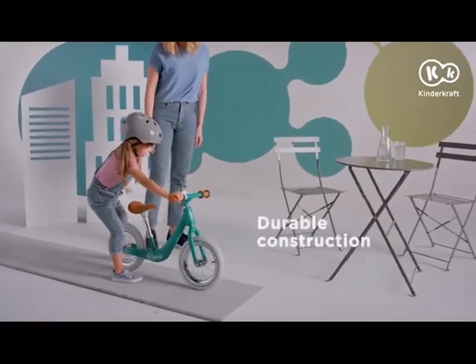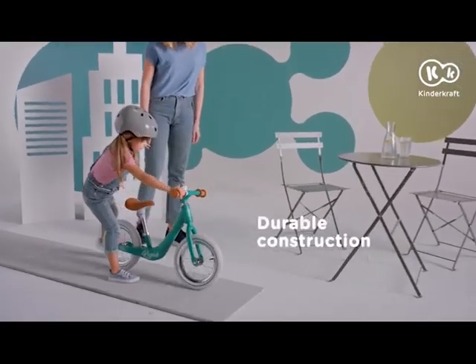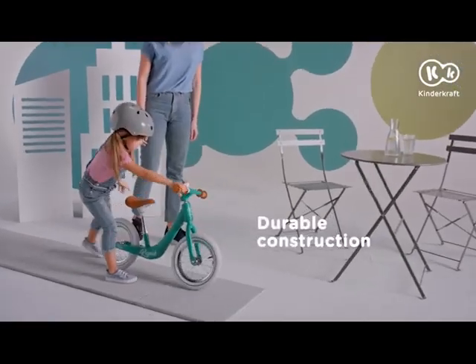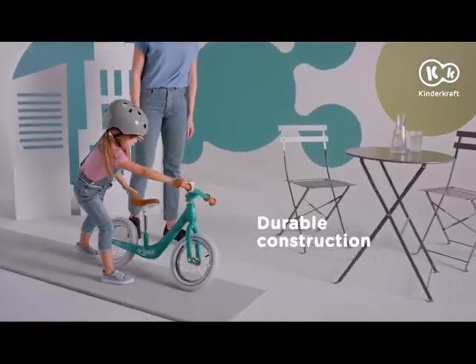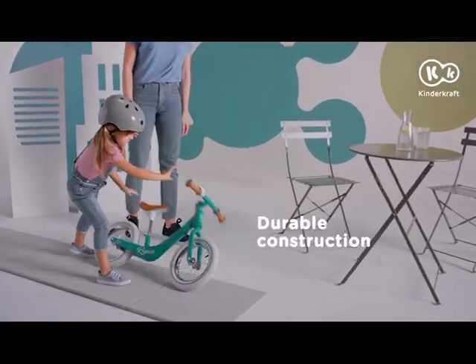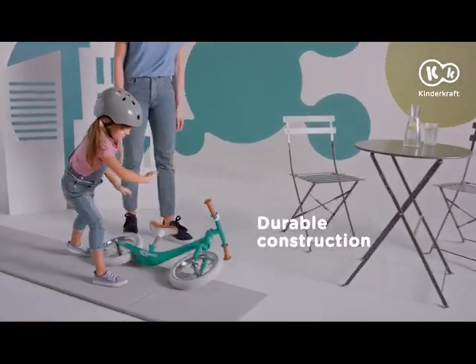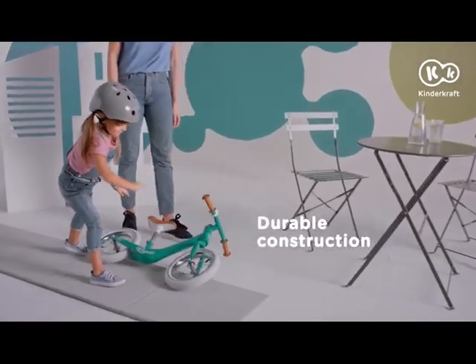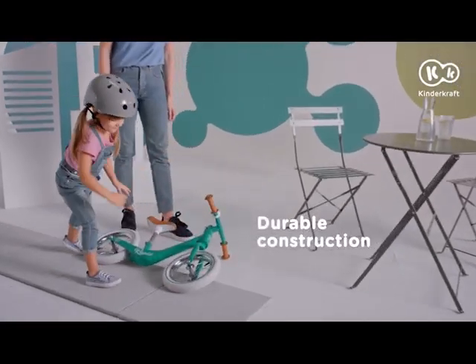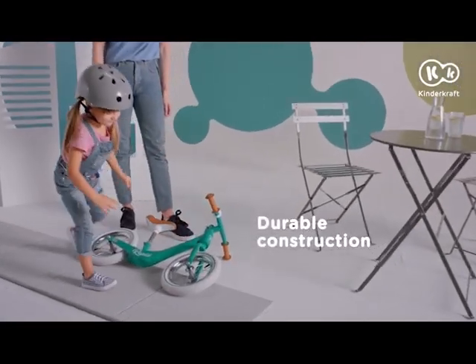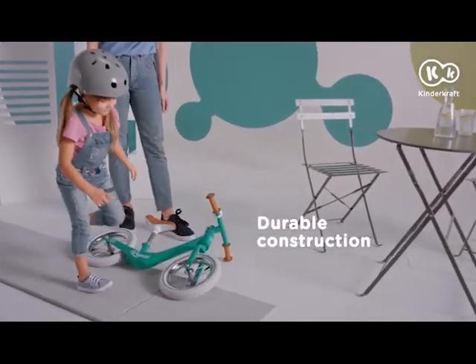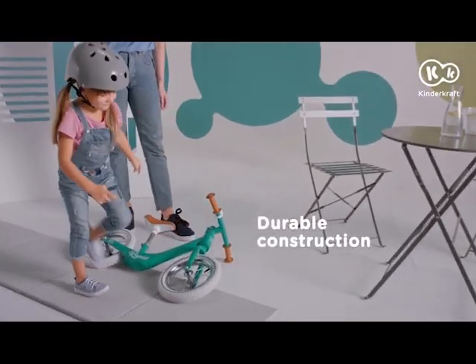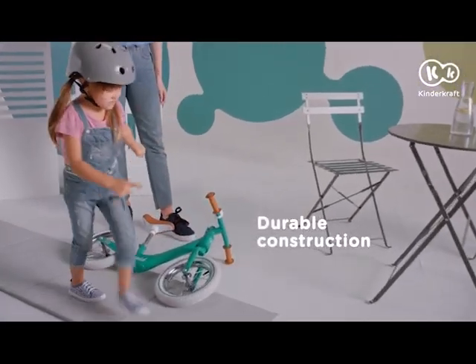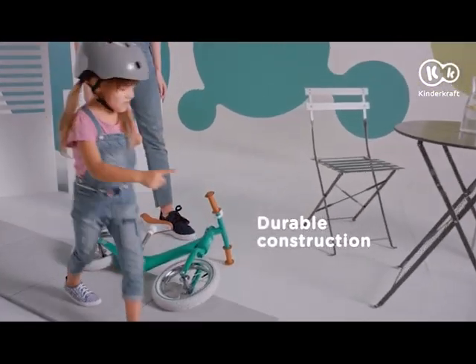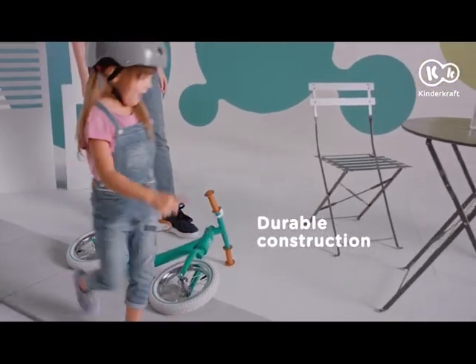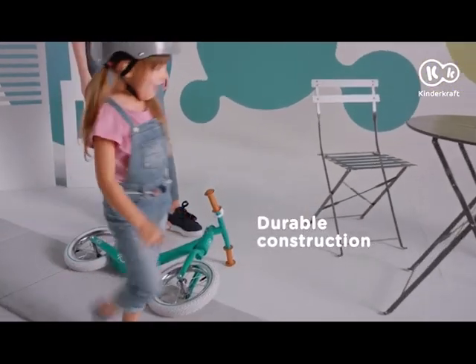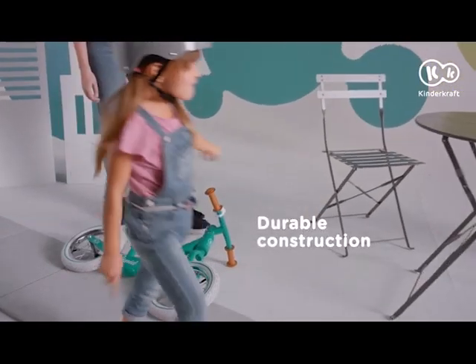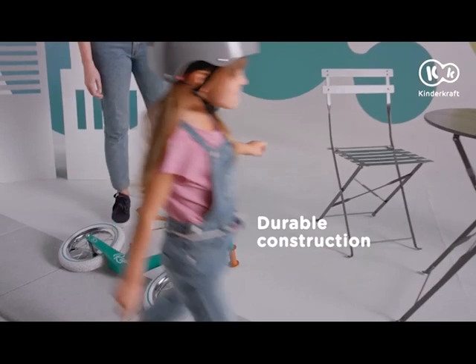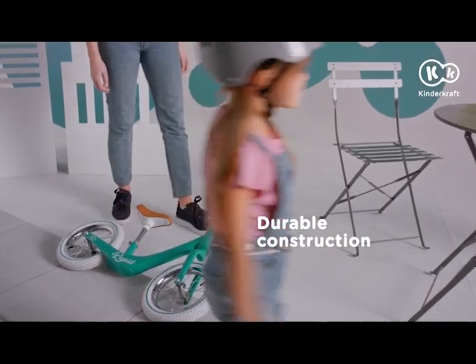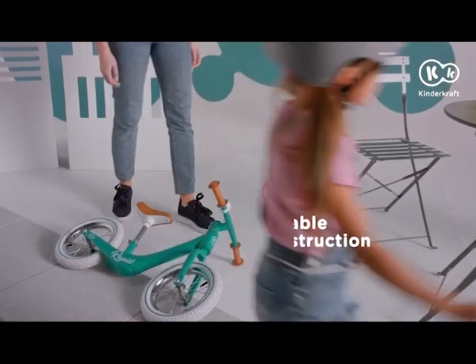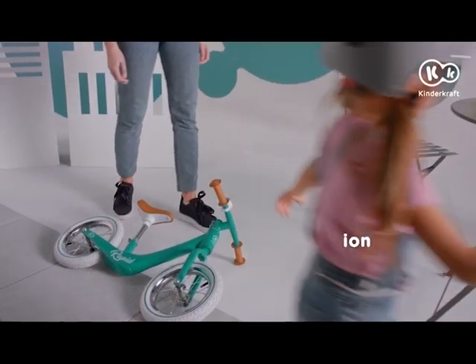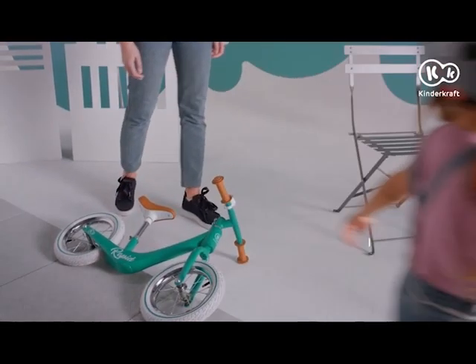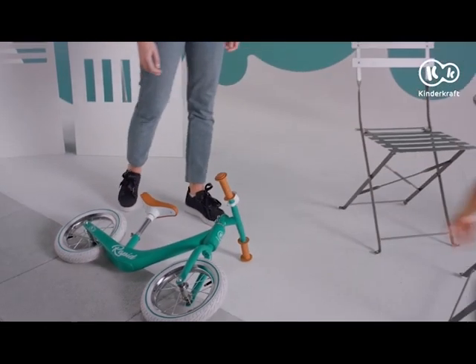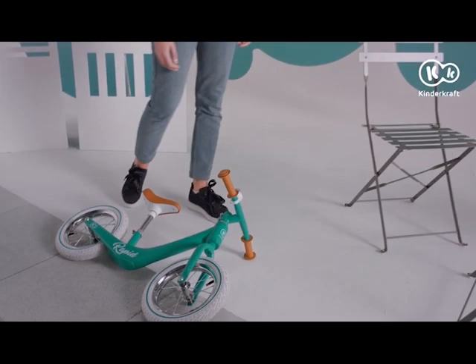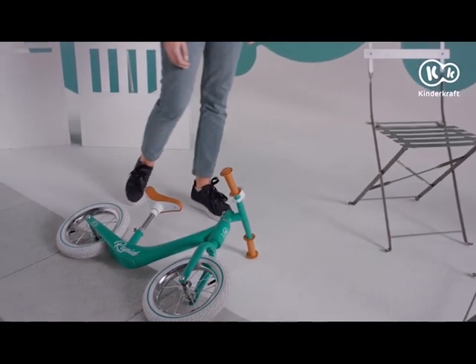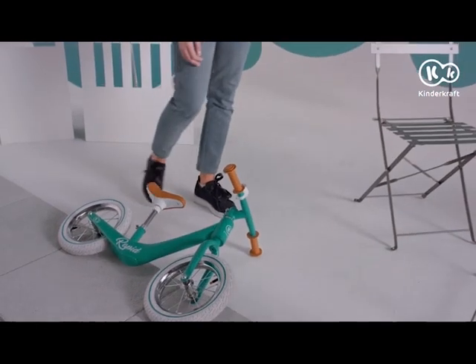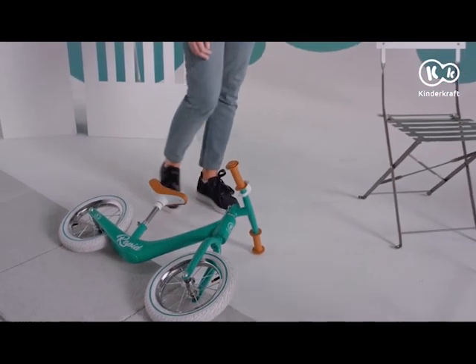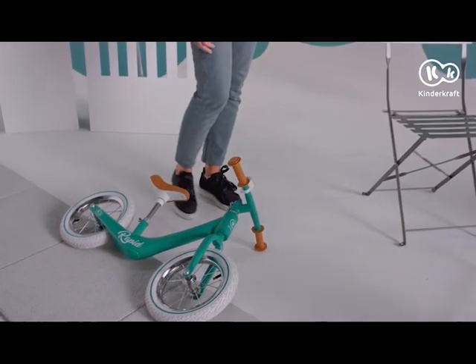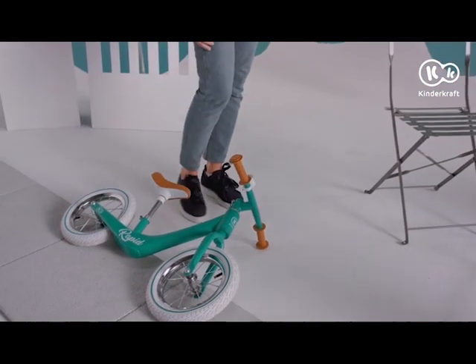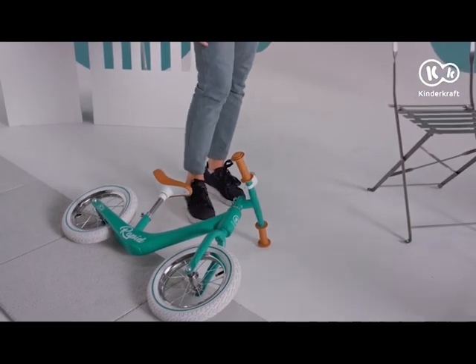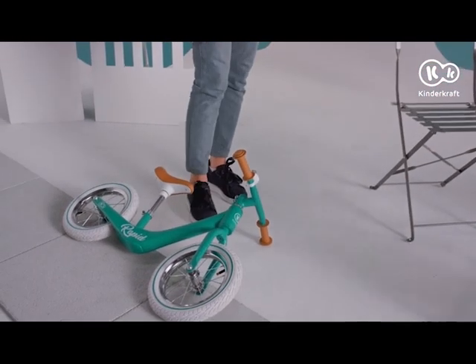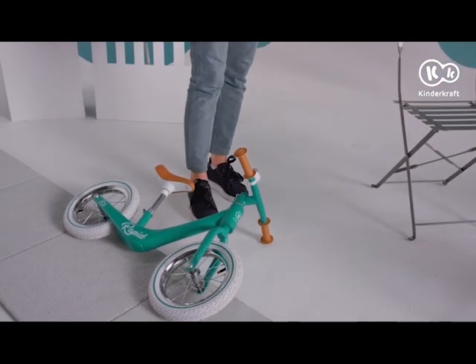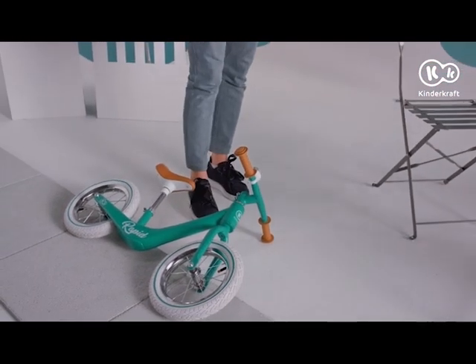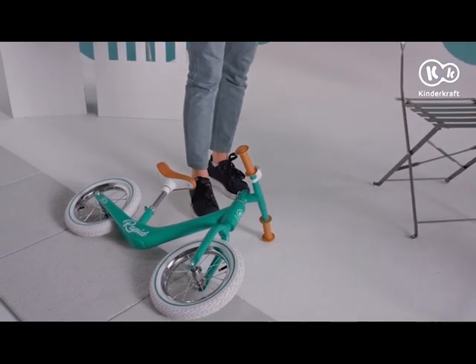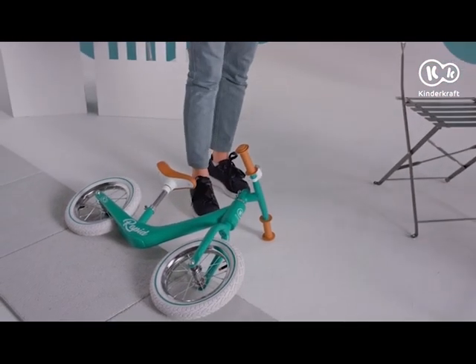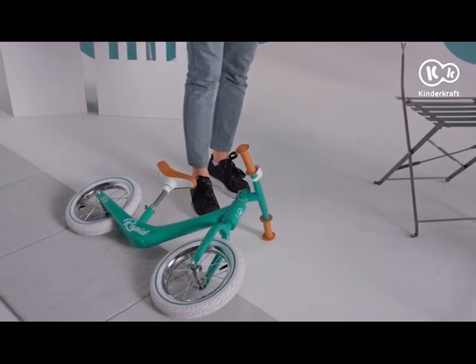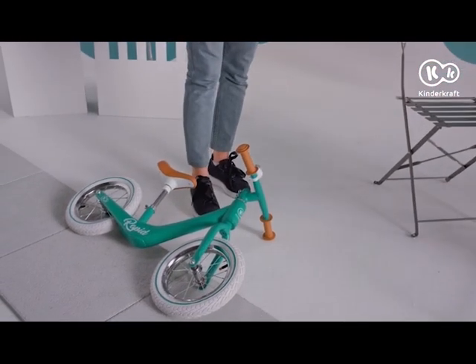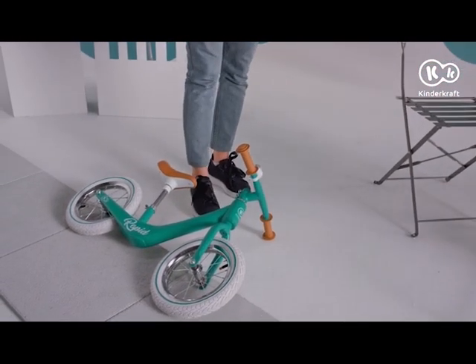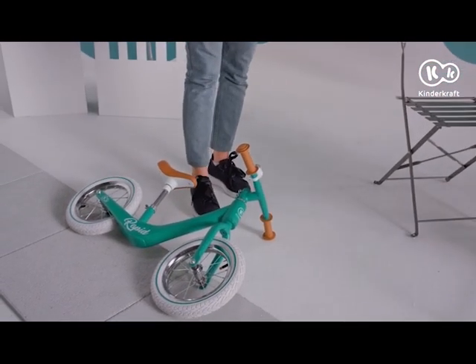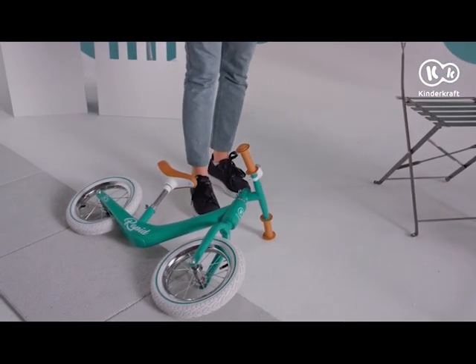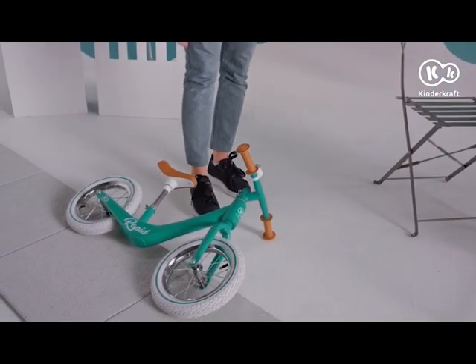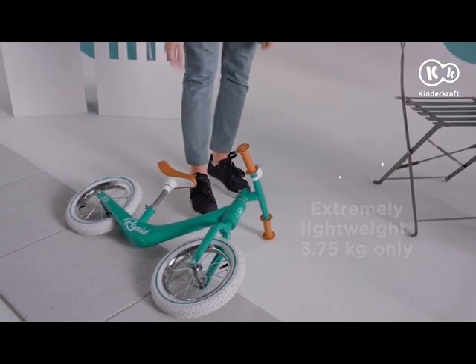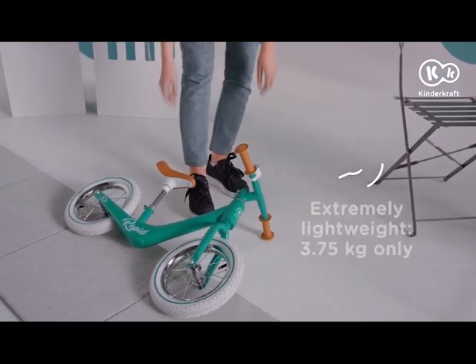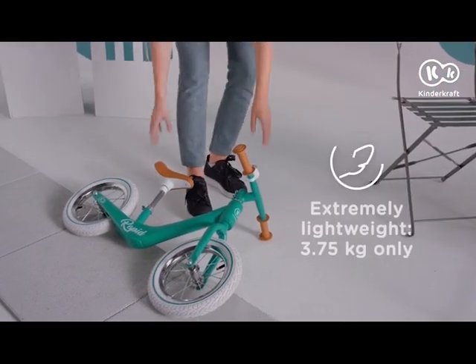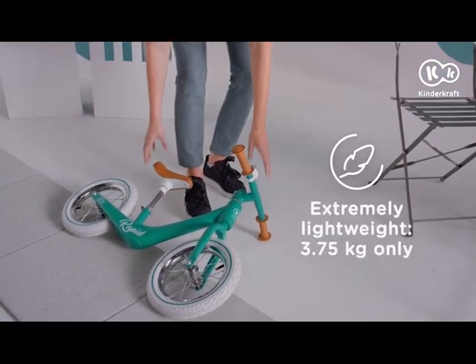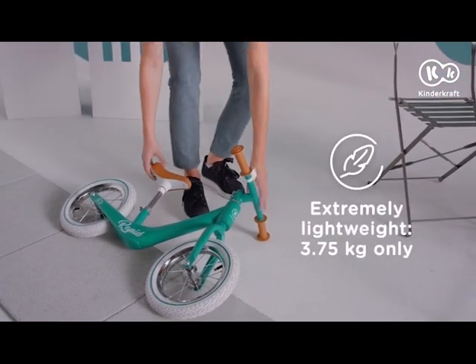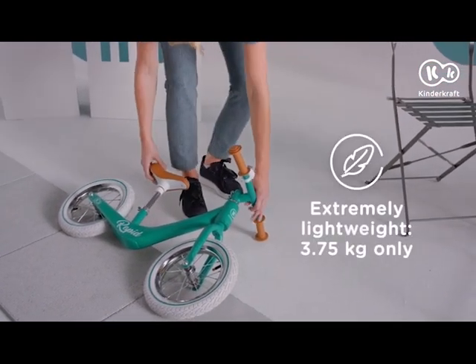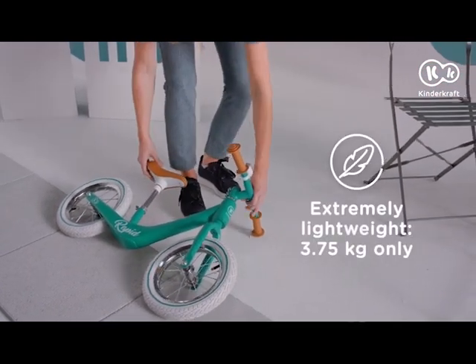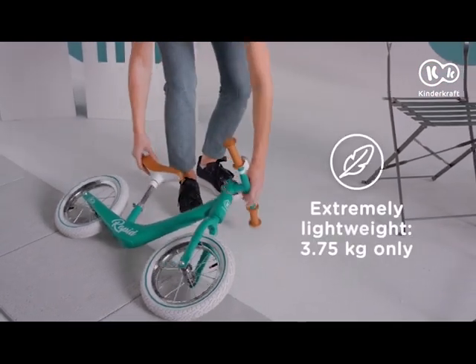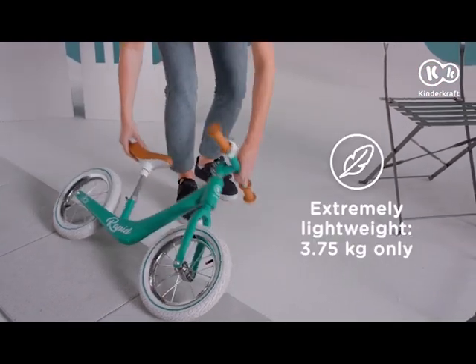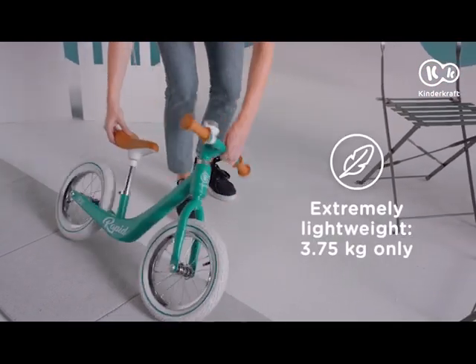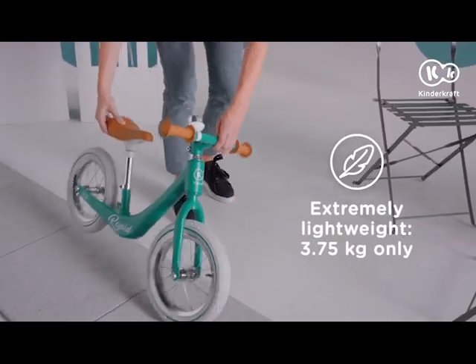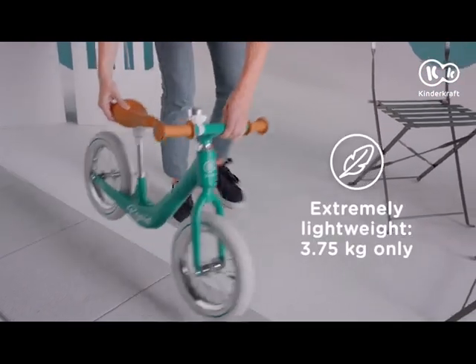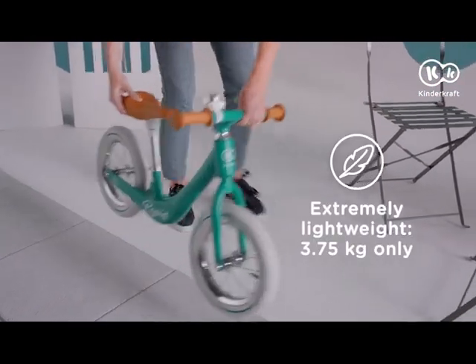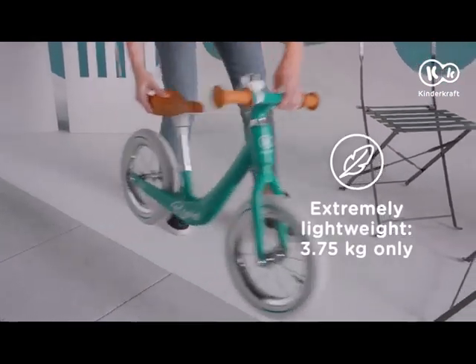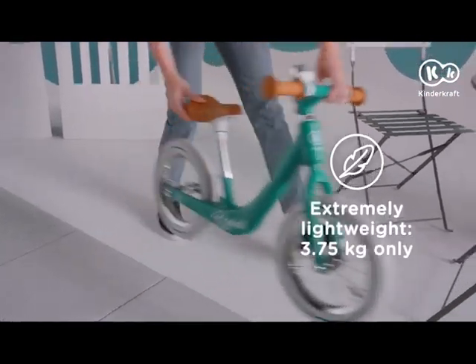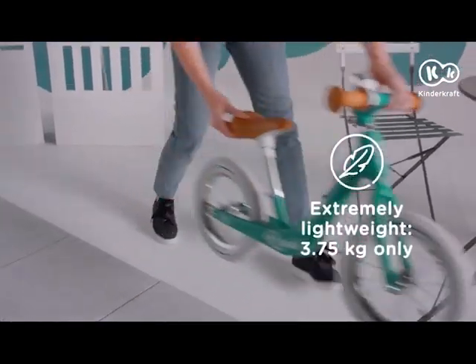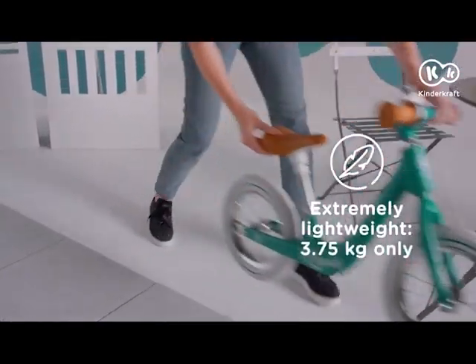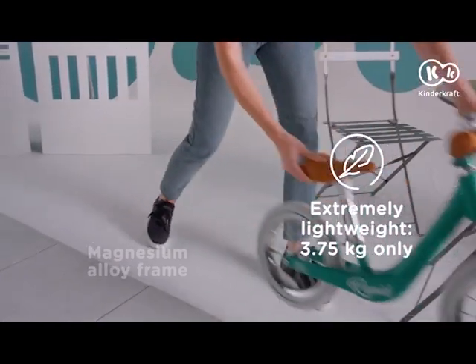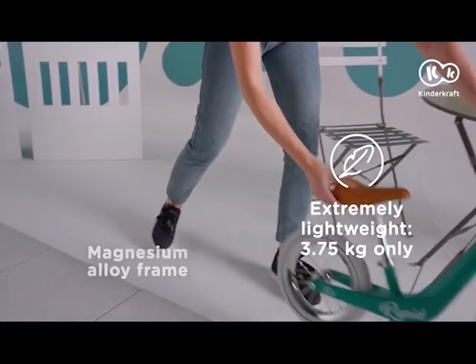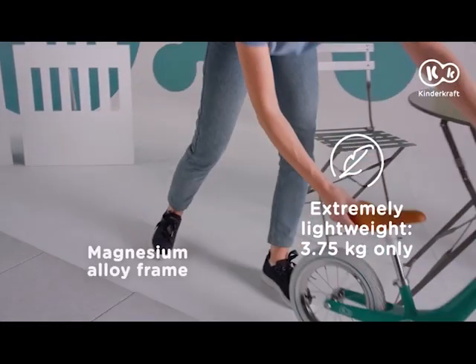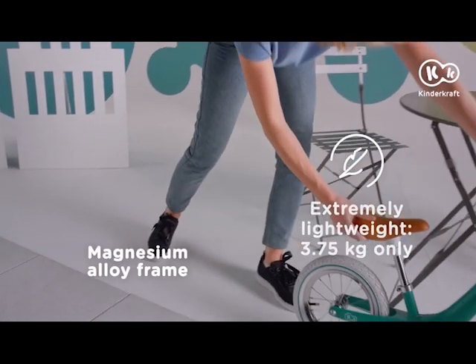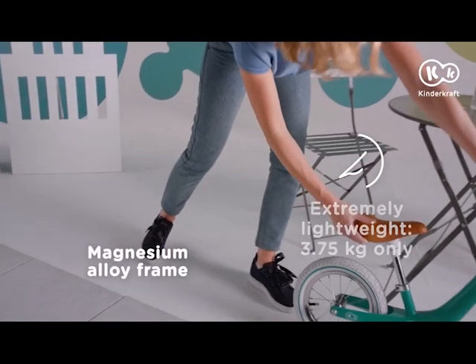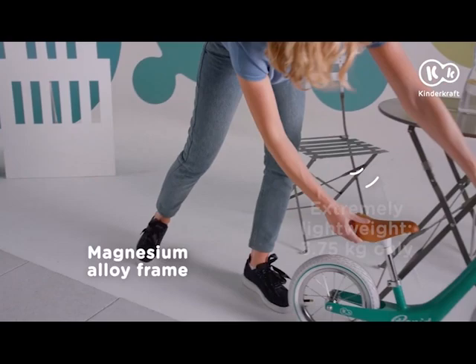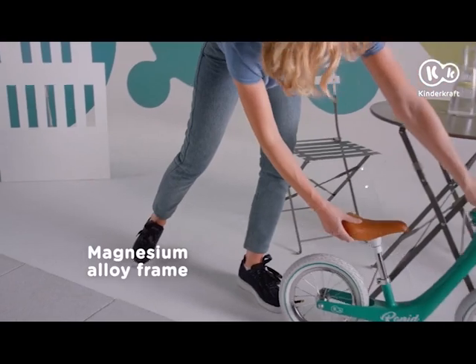The one-piece frame is extremely durable. In addition, it's light, so that you can carry it around without breaking a sweat.